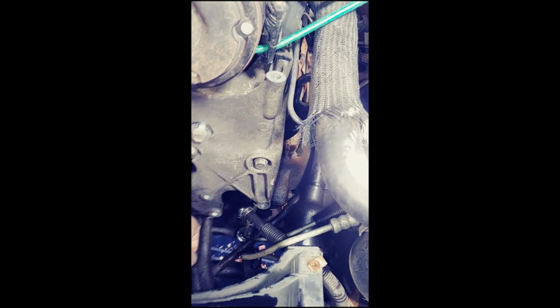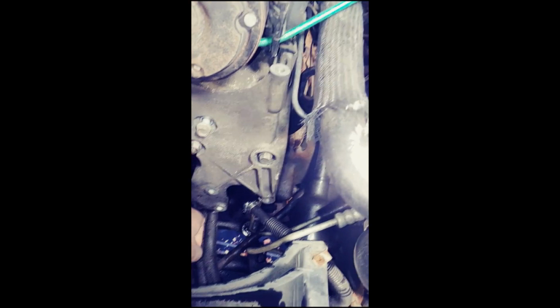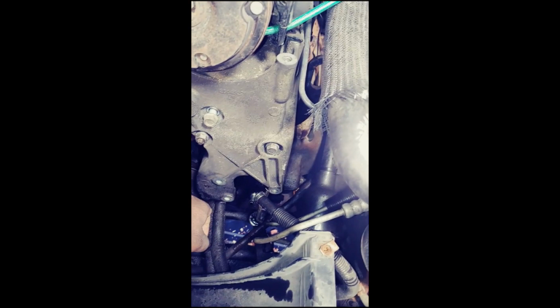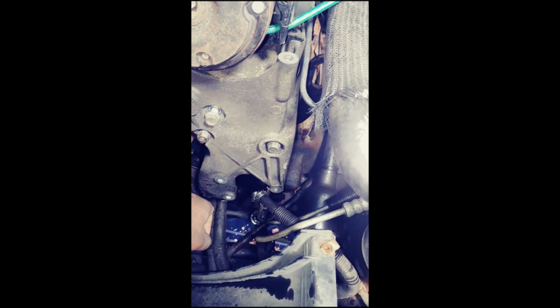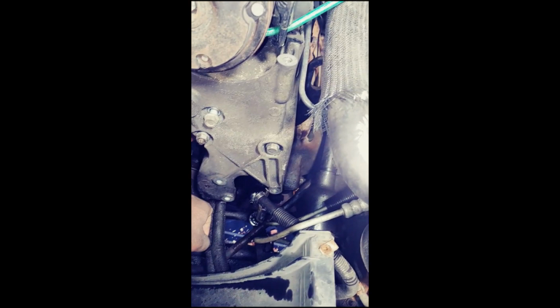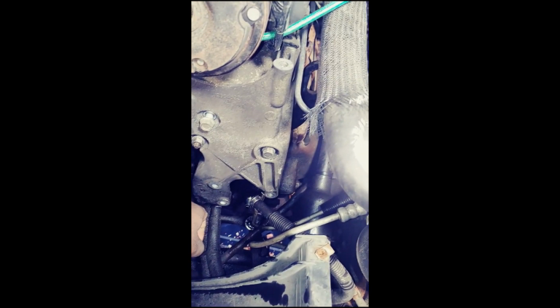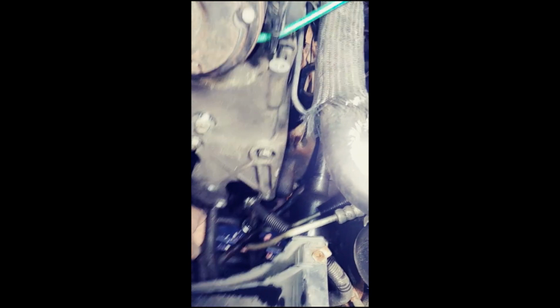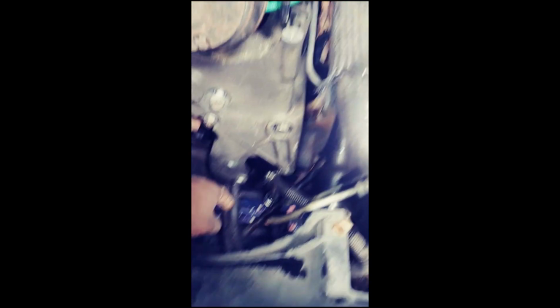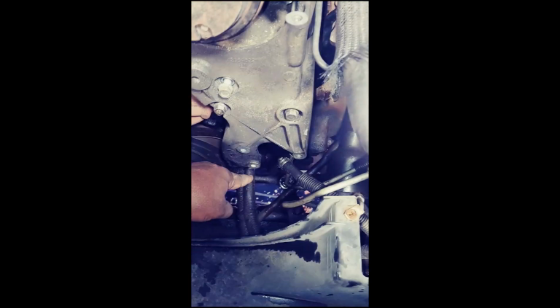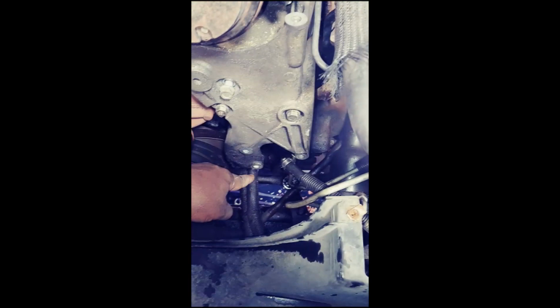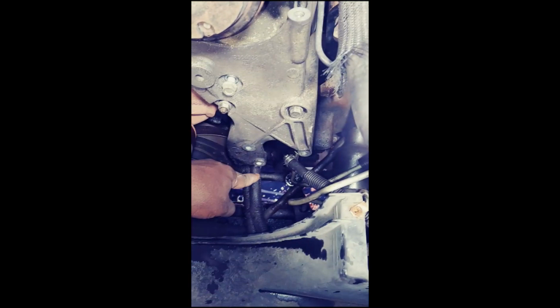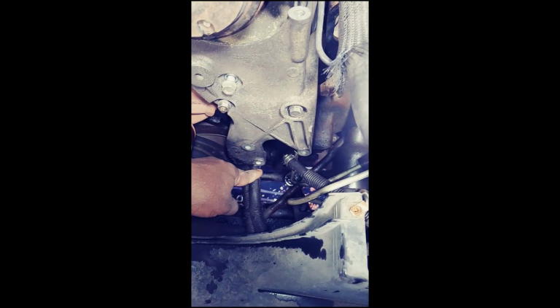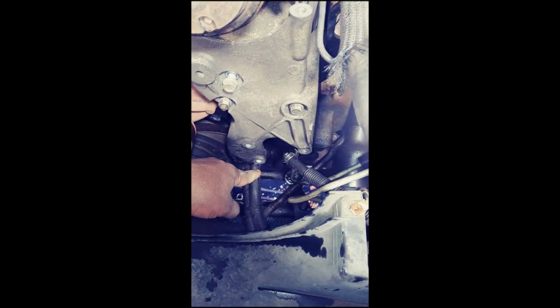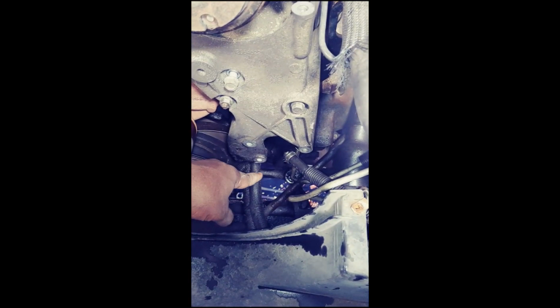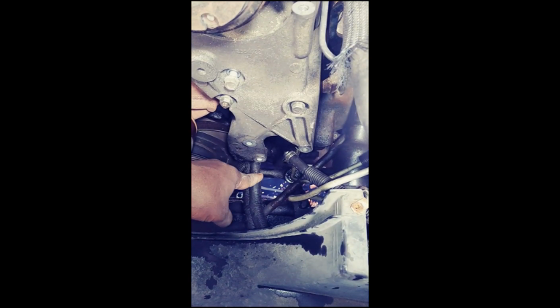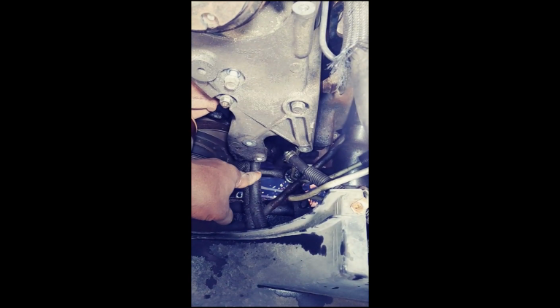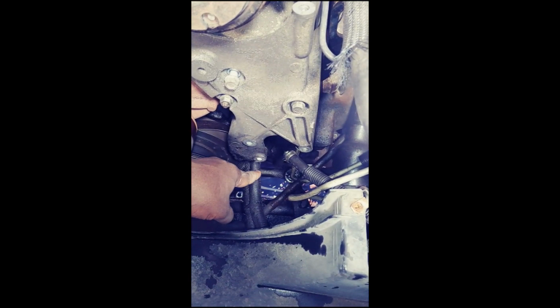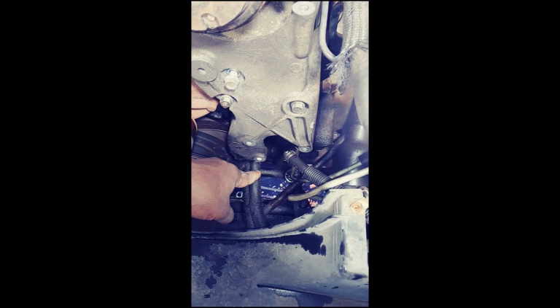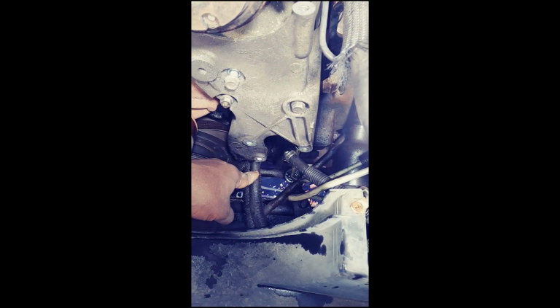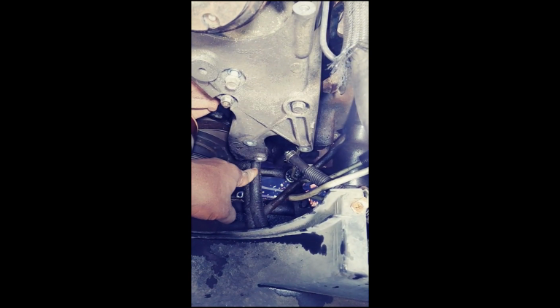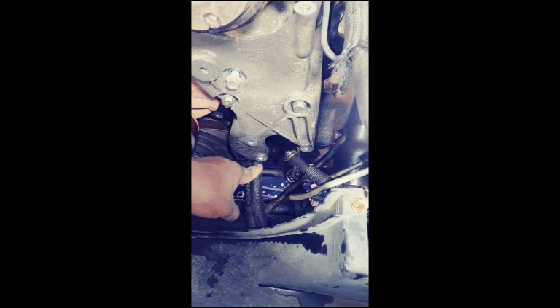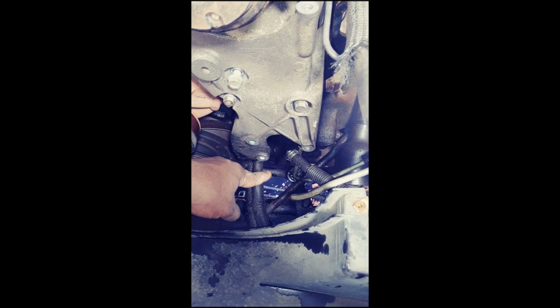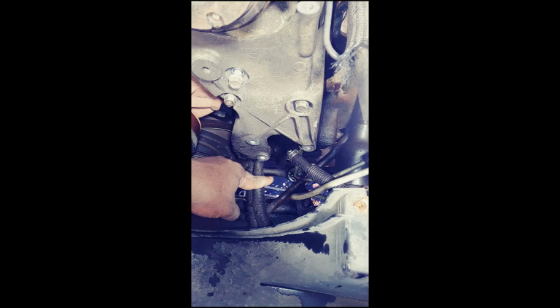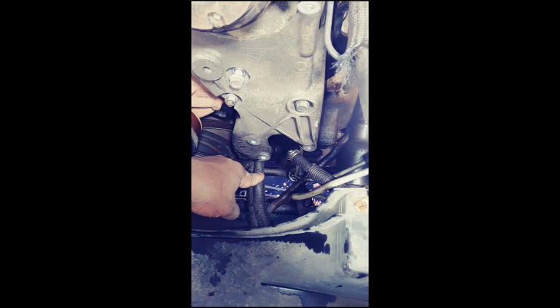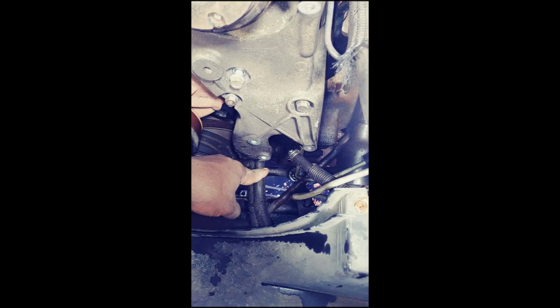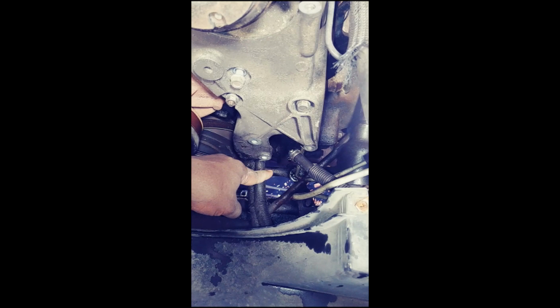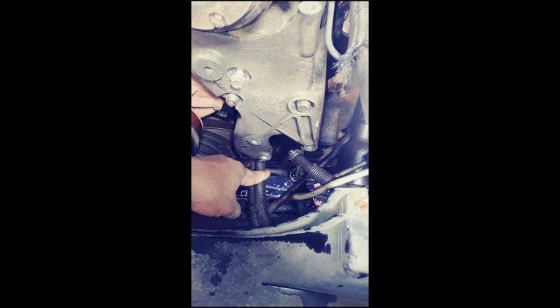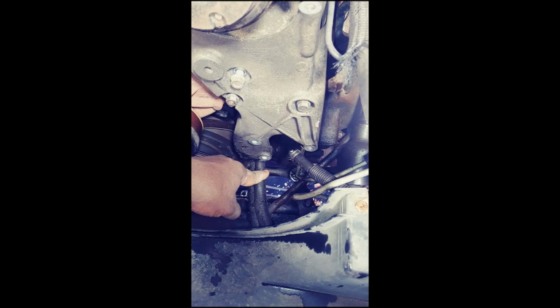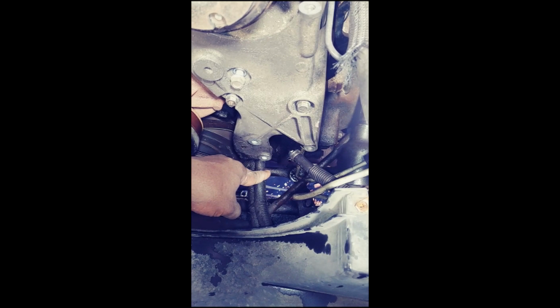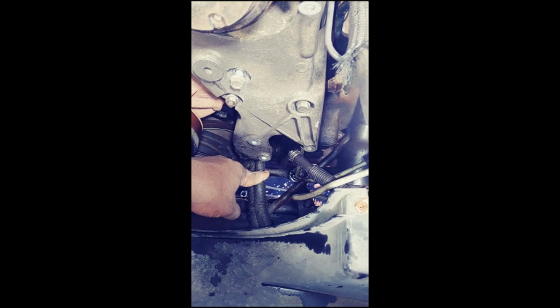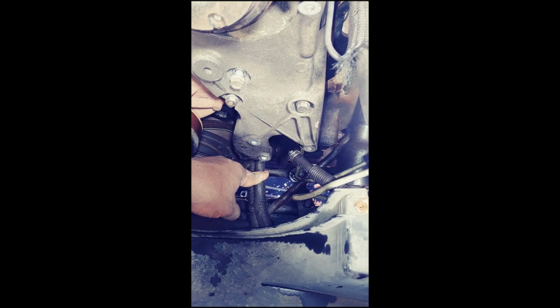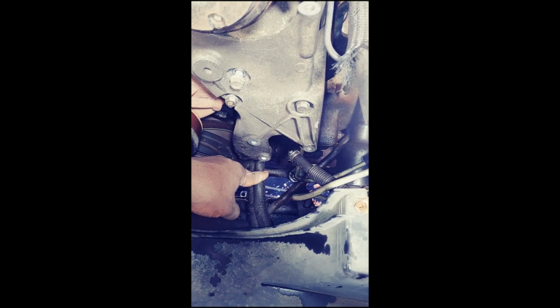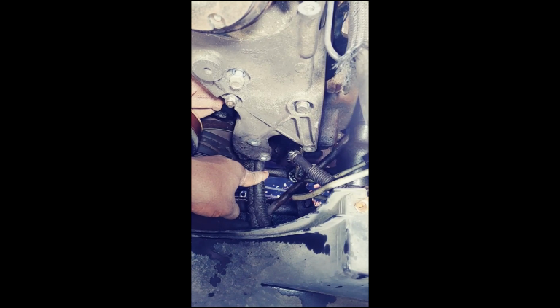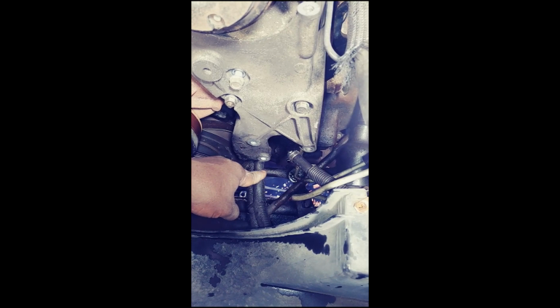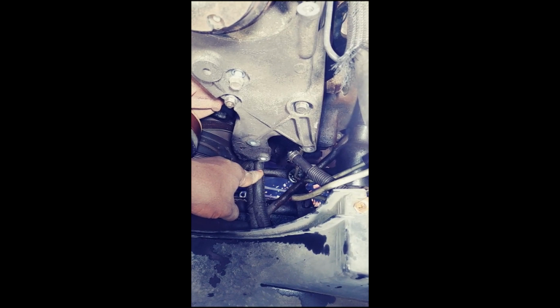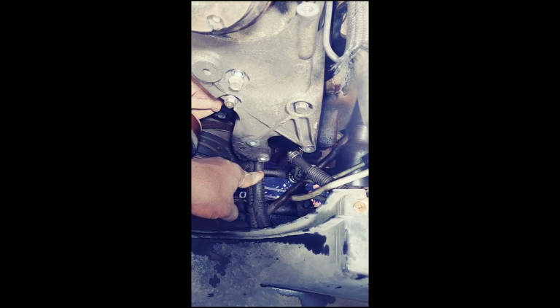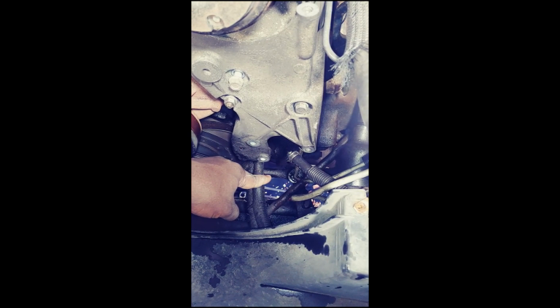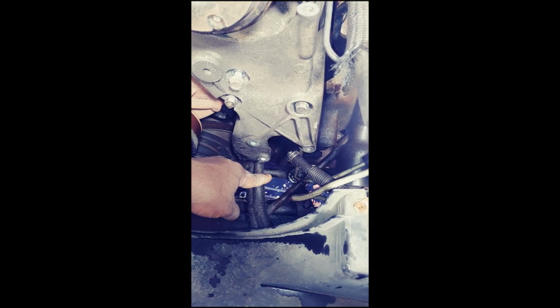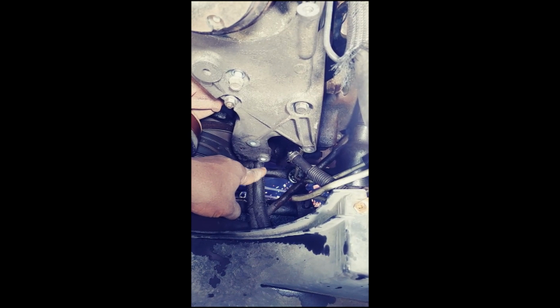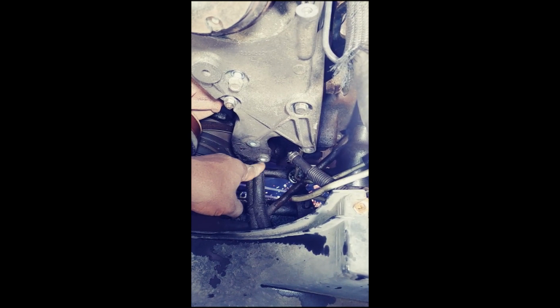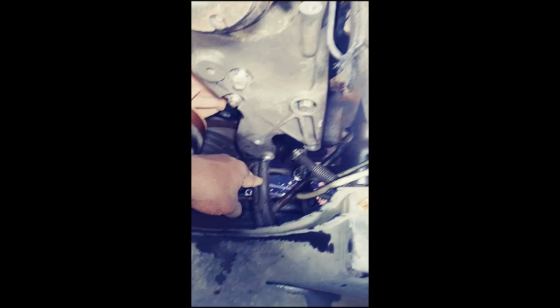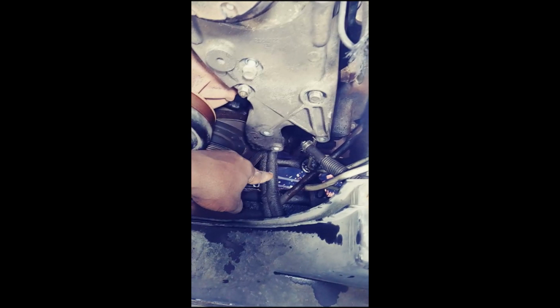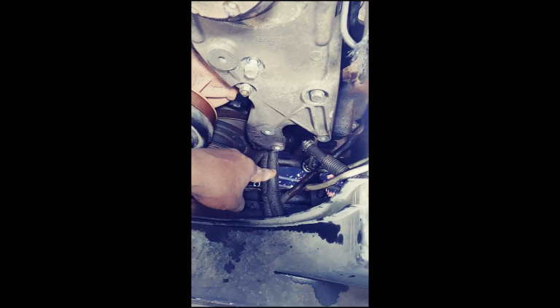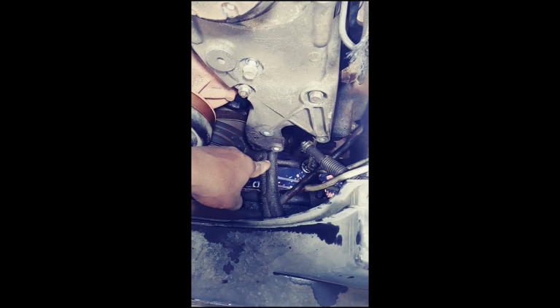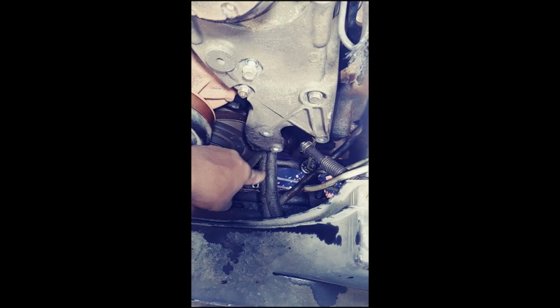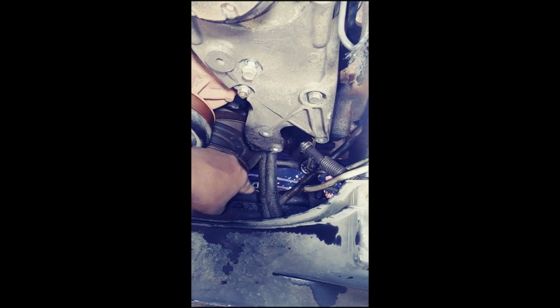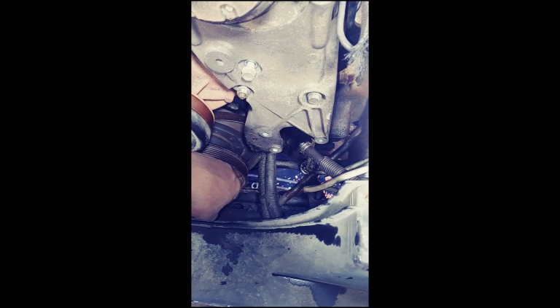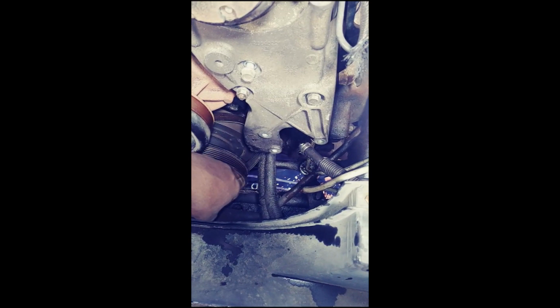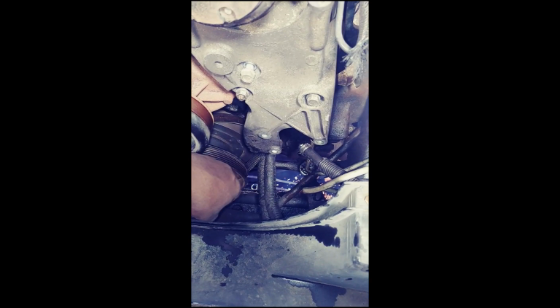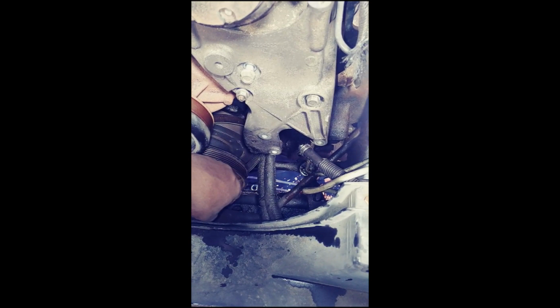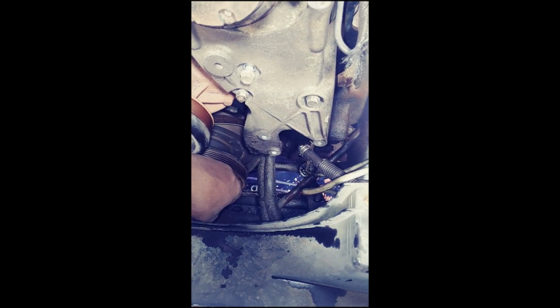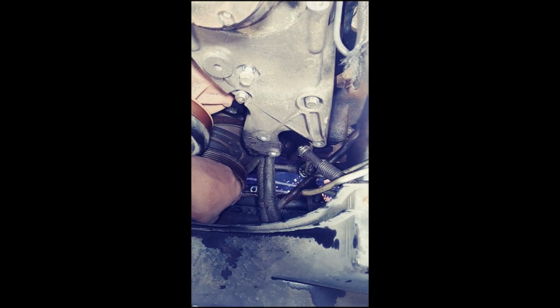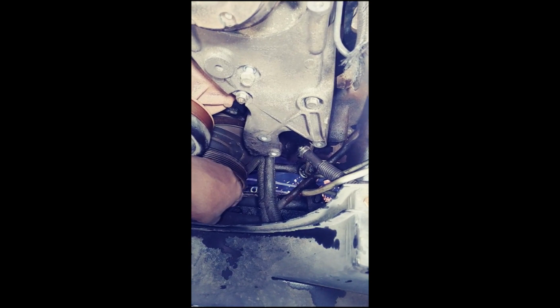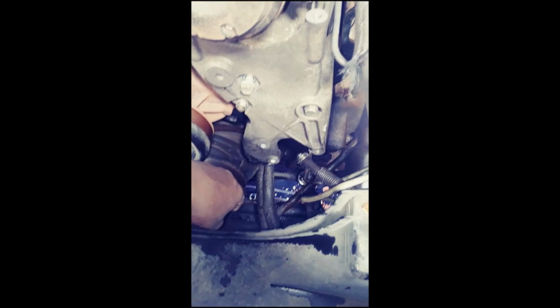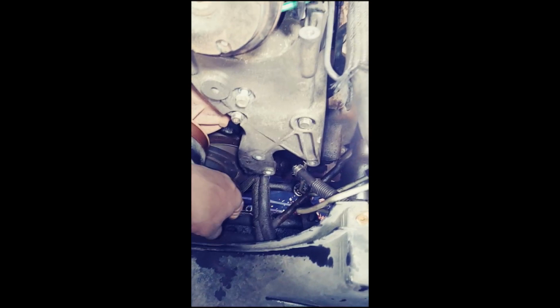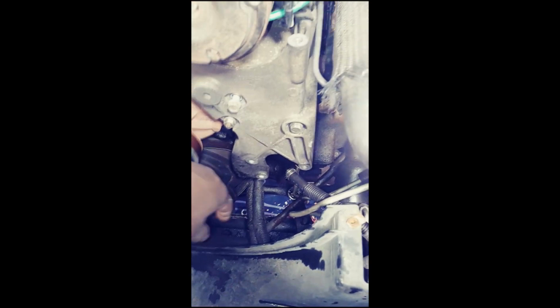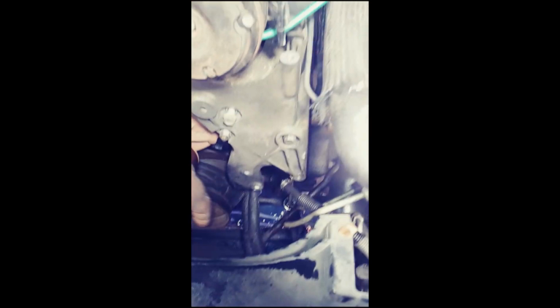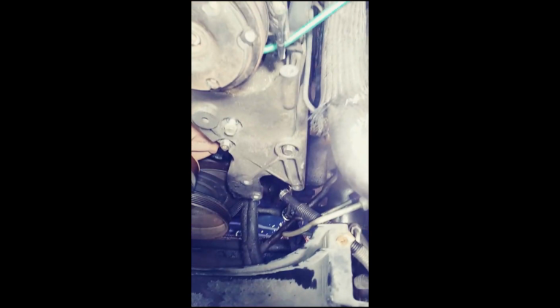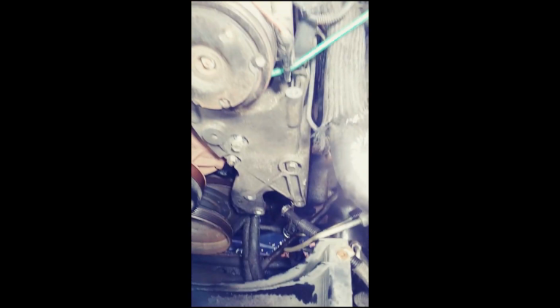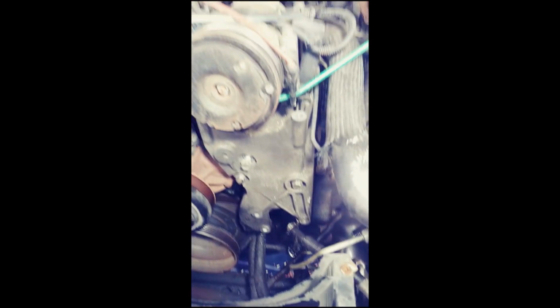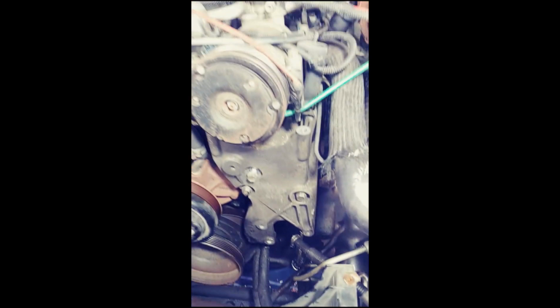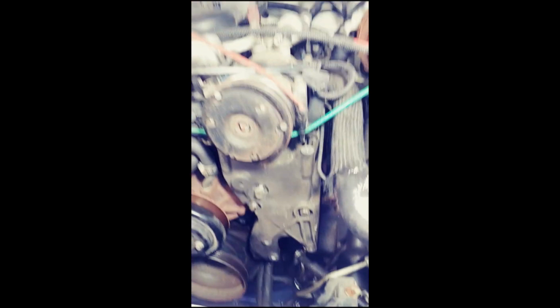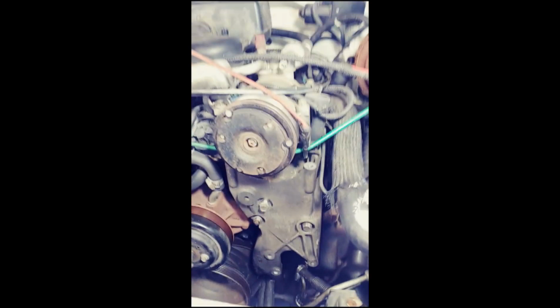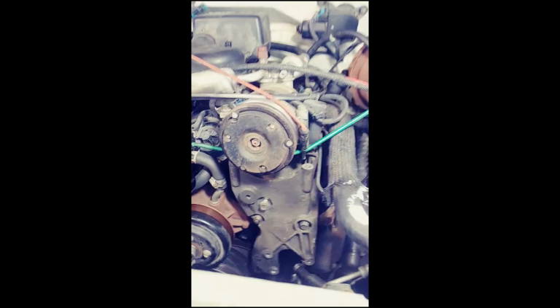Our hose selection came with a new grommet — a new O-ring, rather. So the seal should pop up just fine.